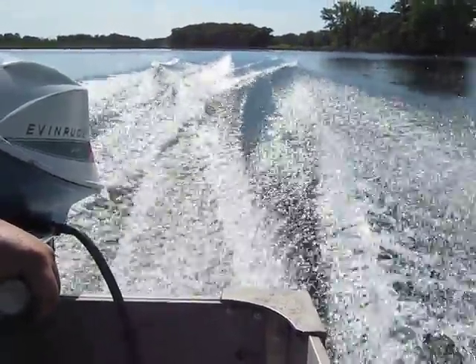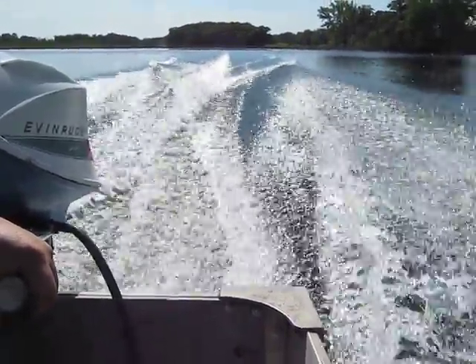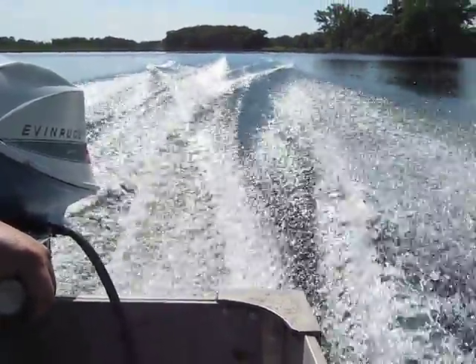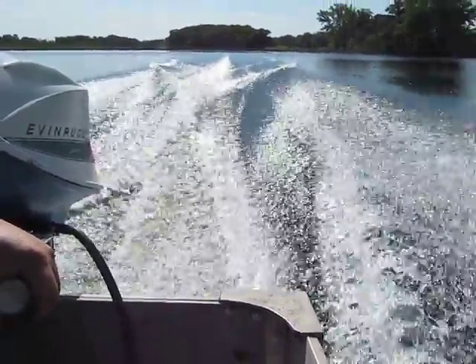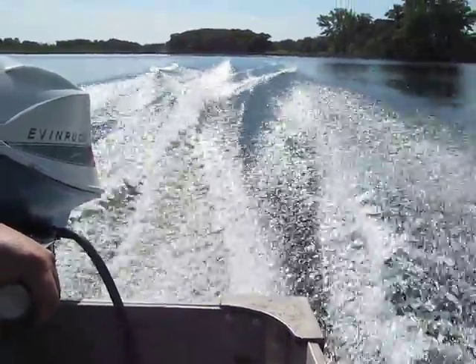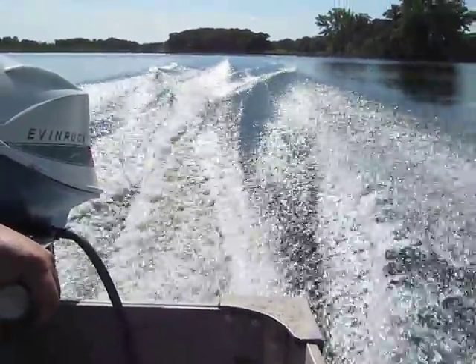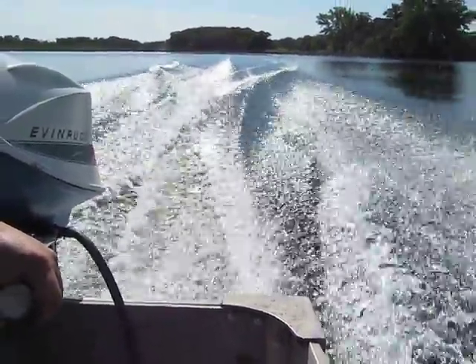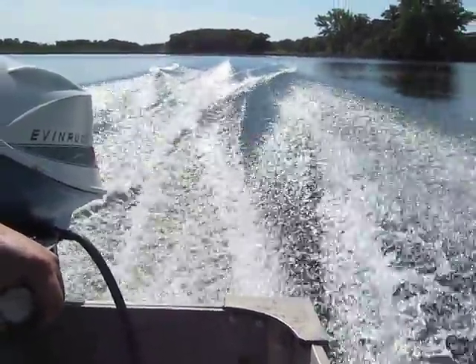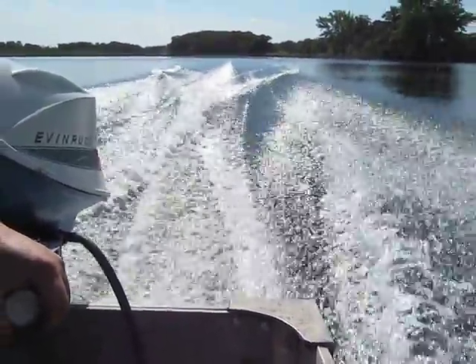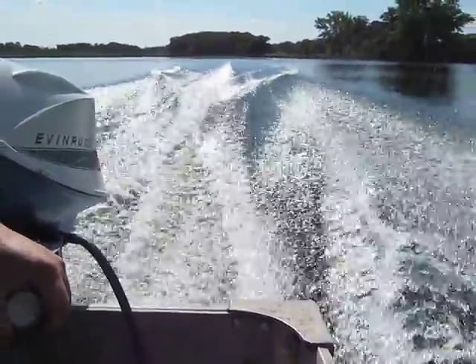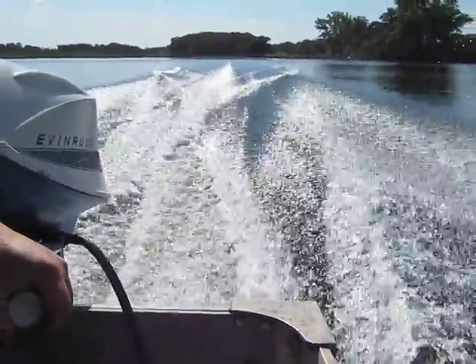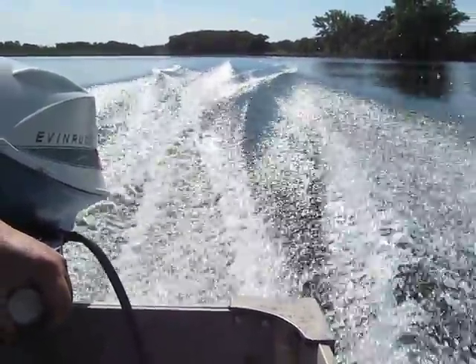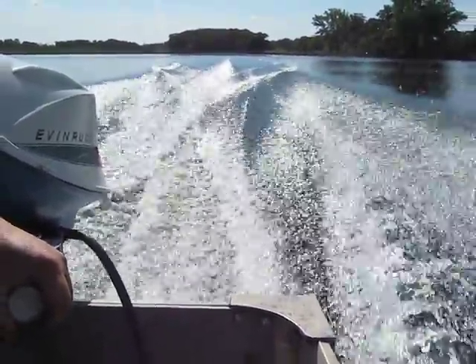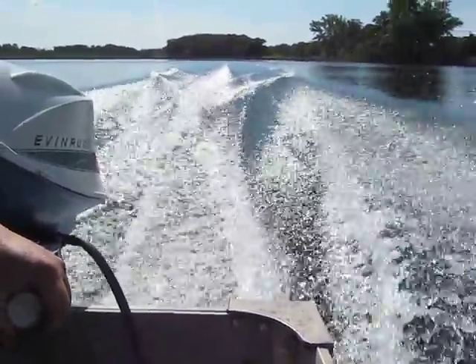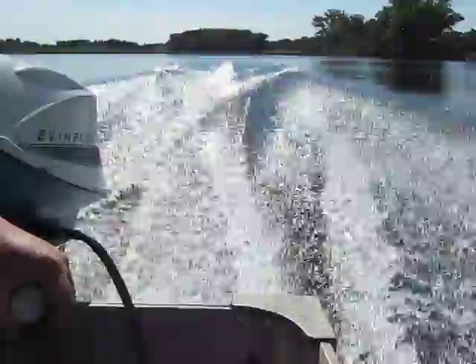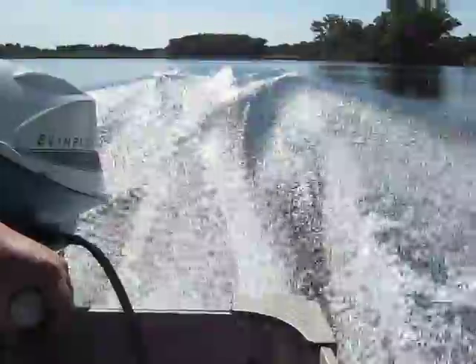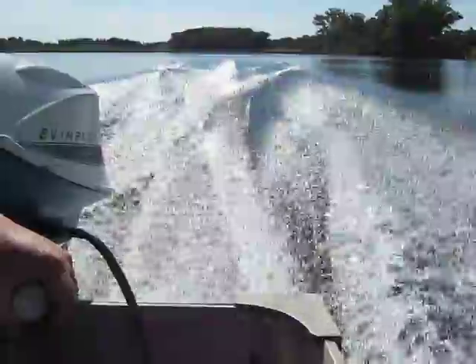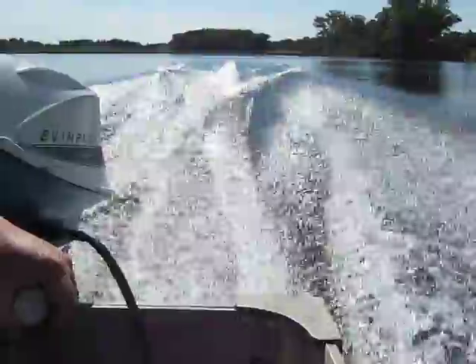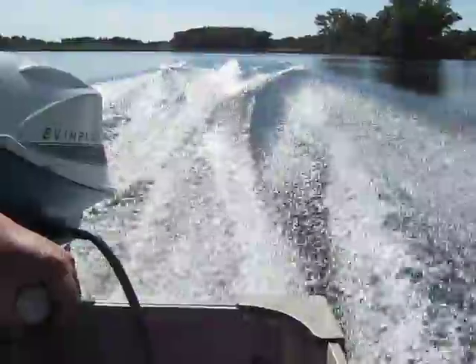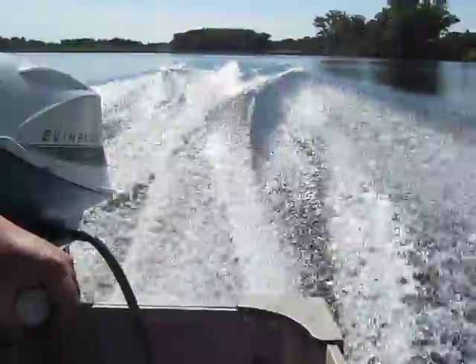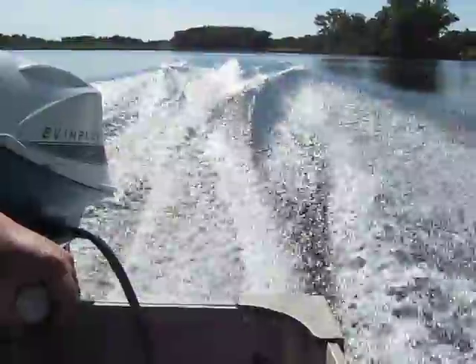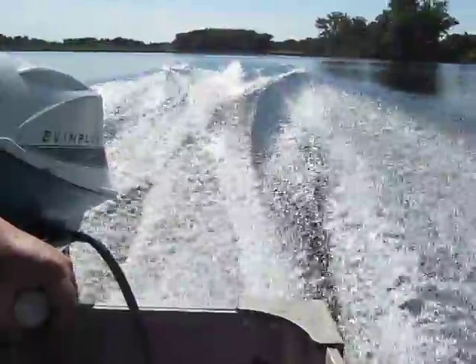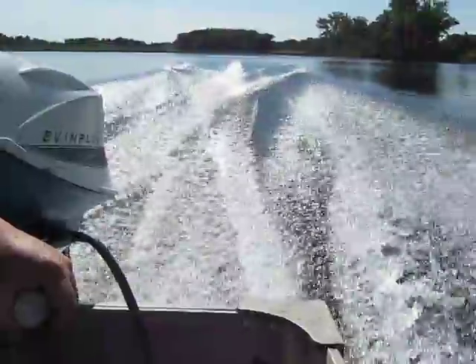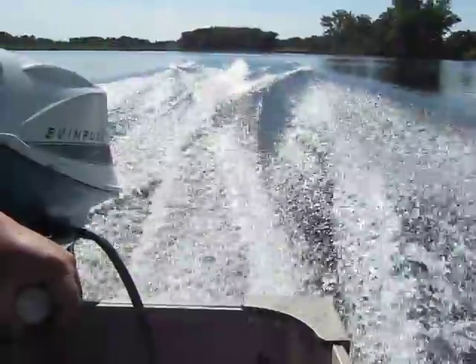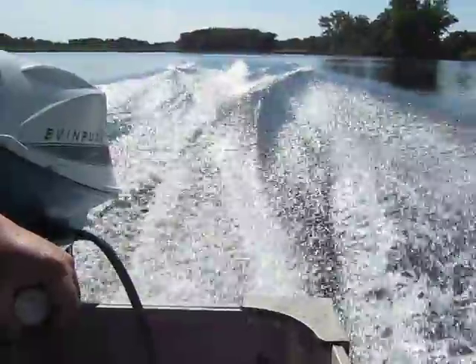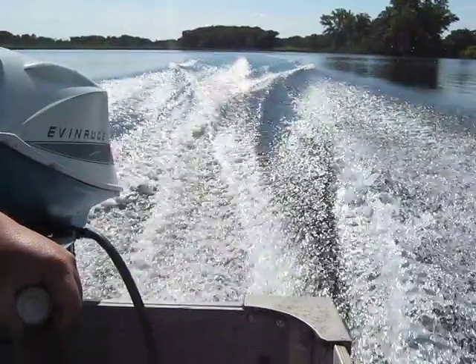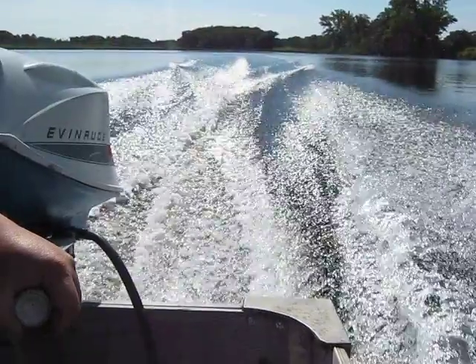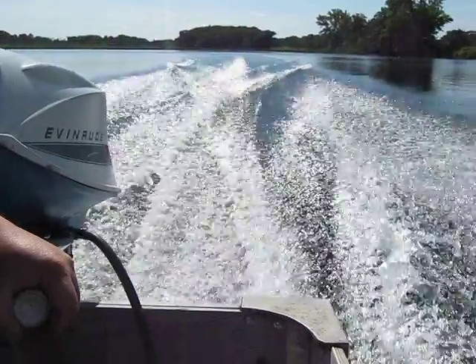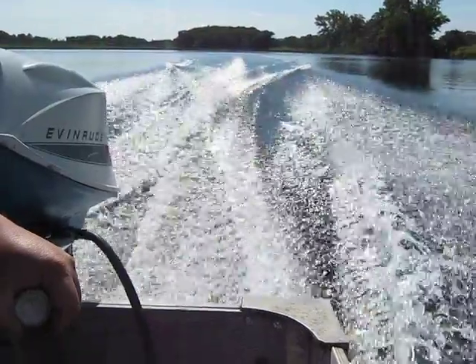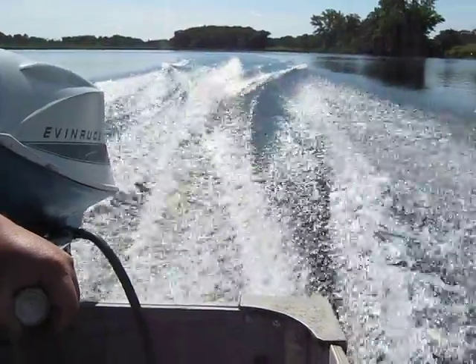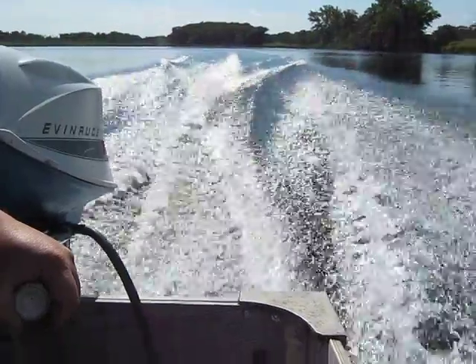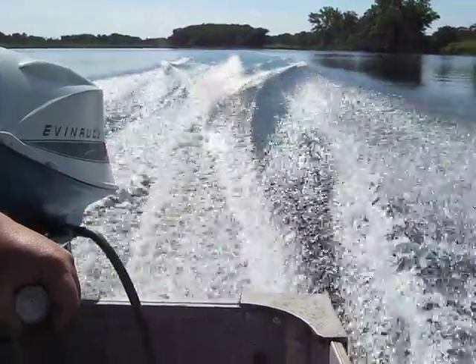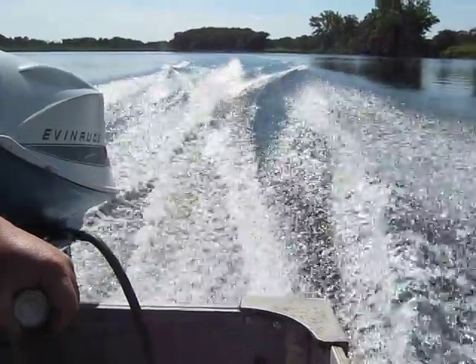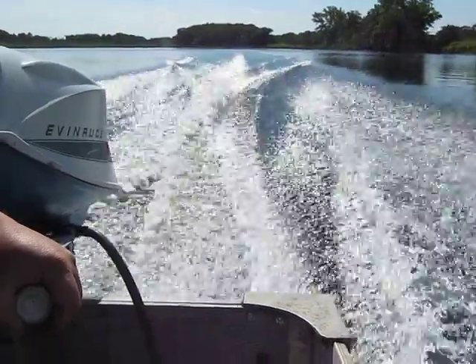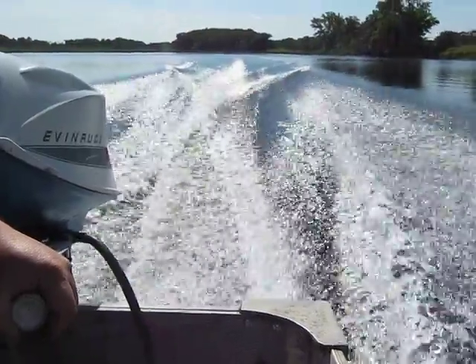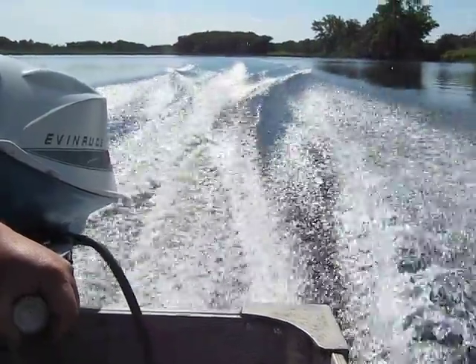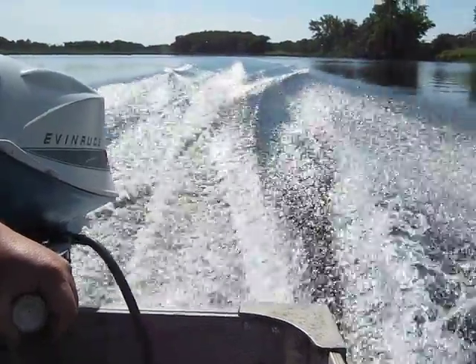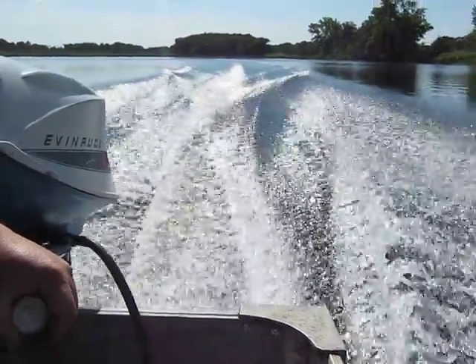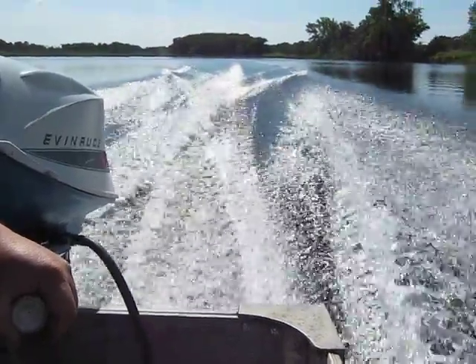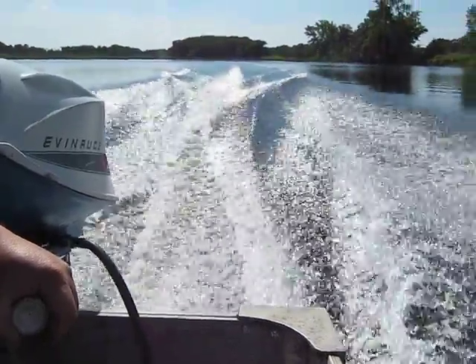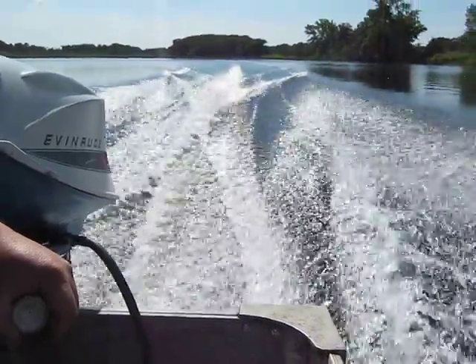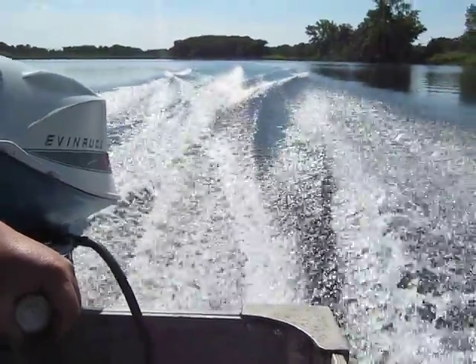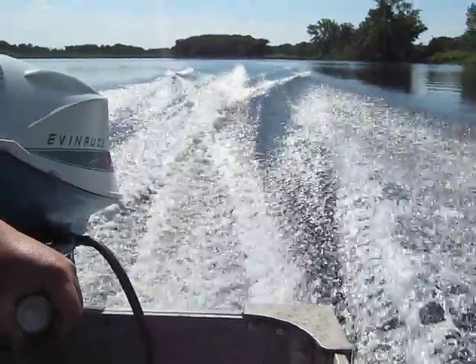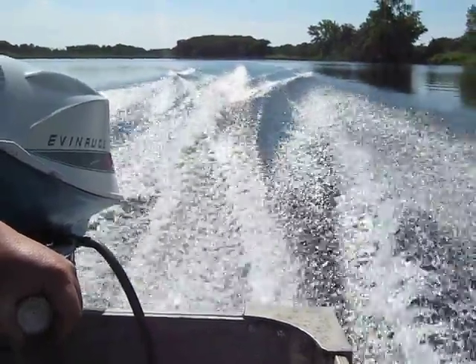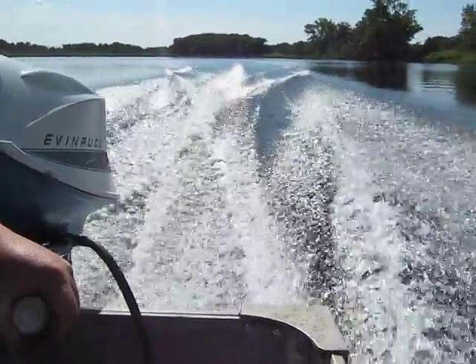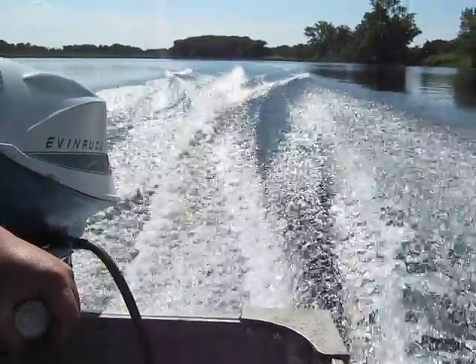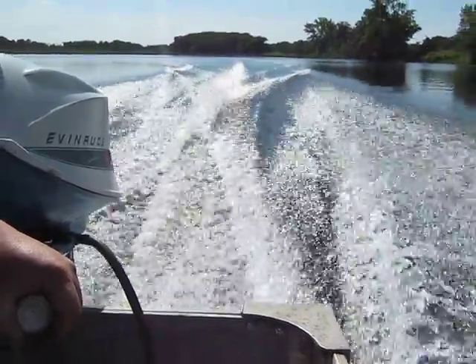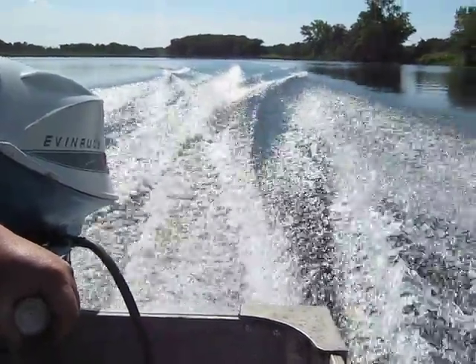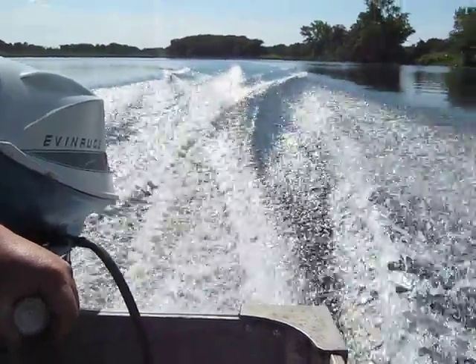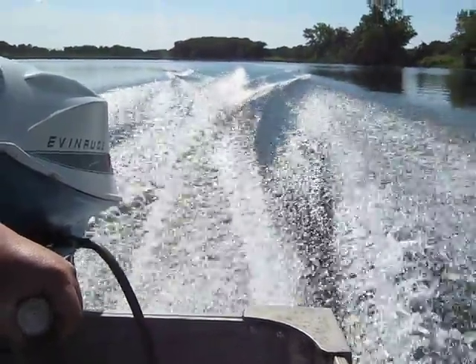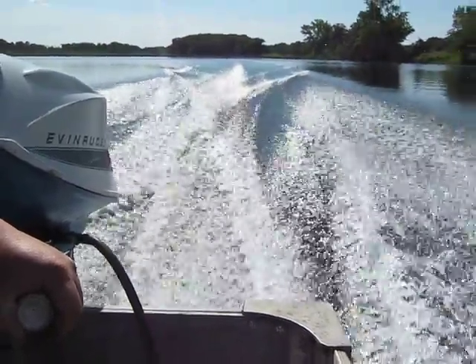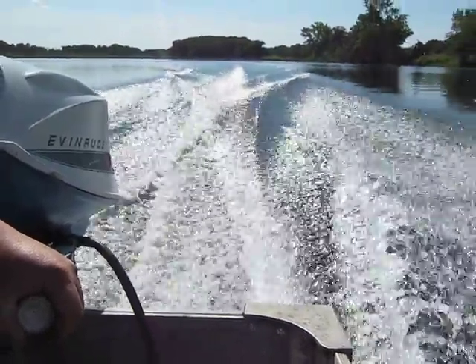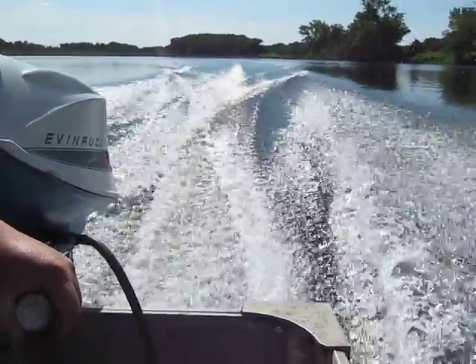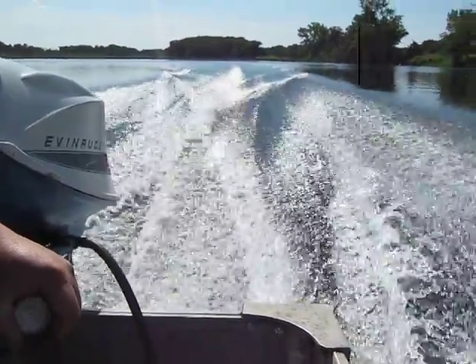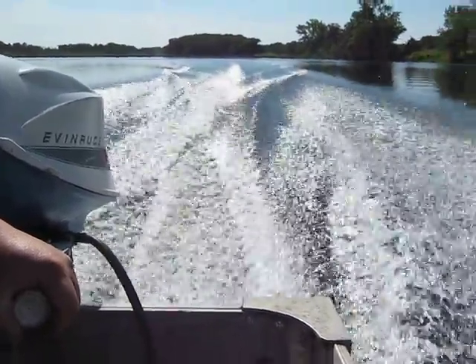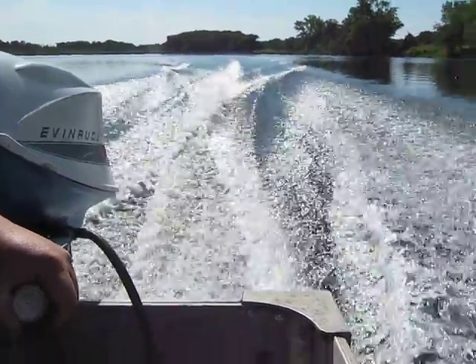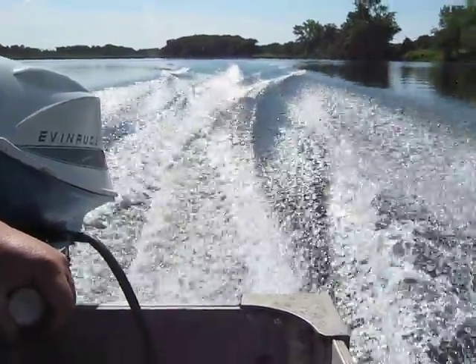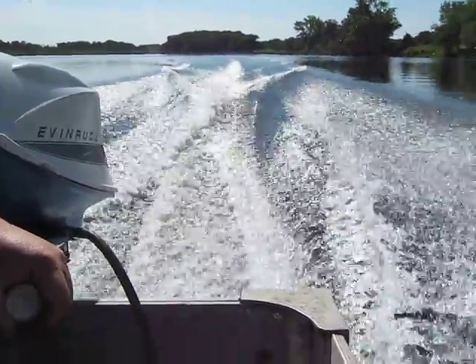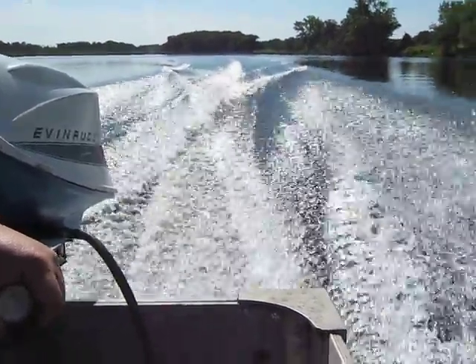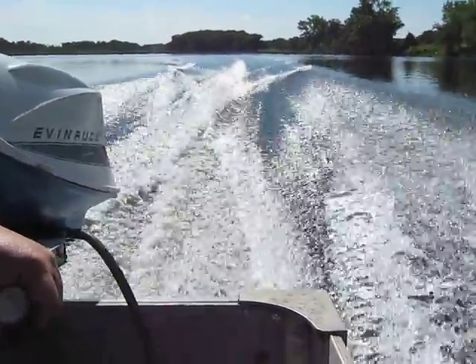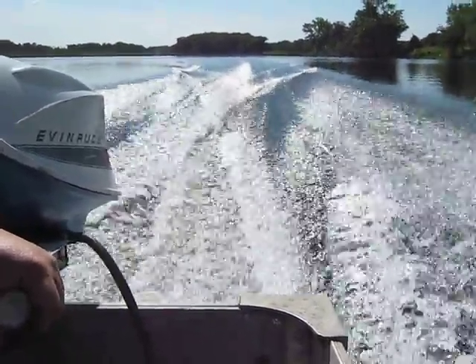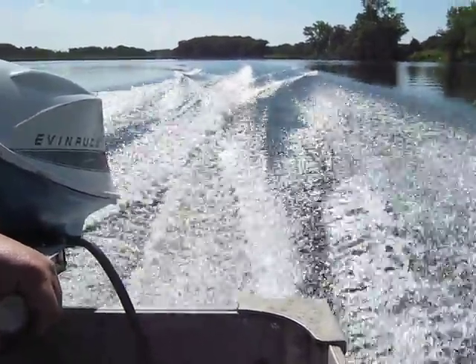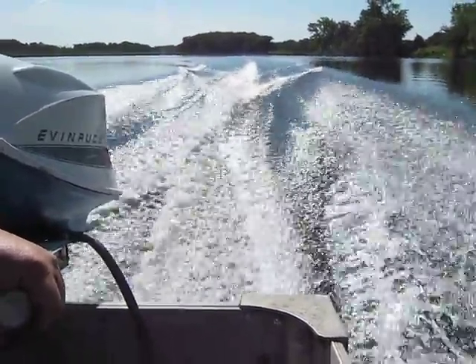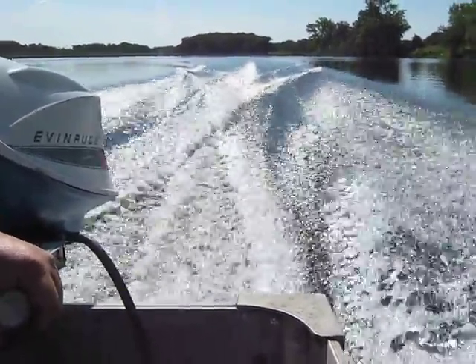We'll get this motor up and running. Let's go.